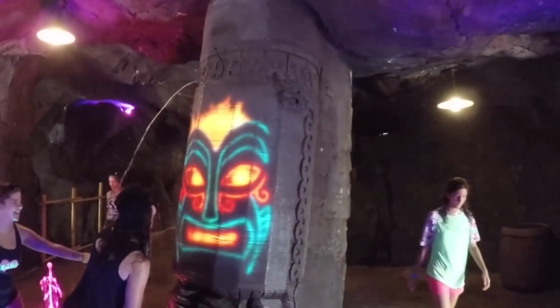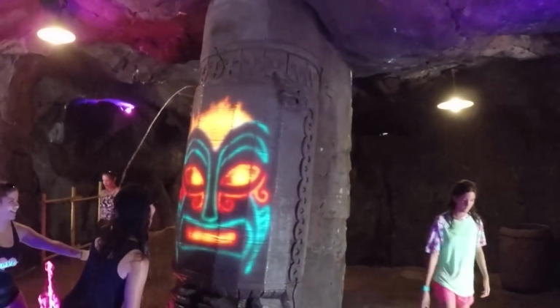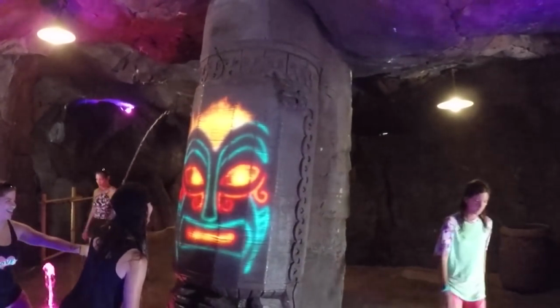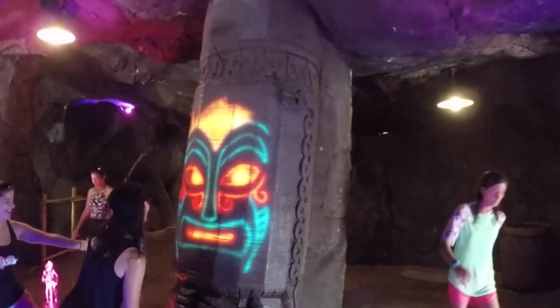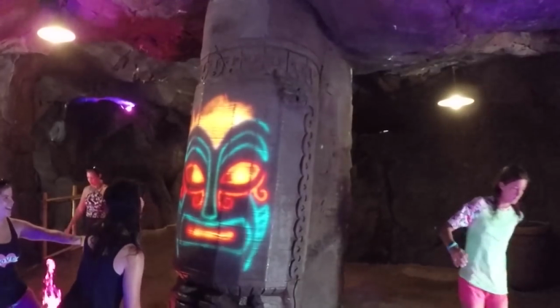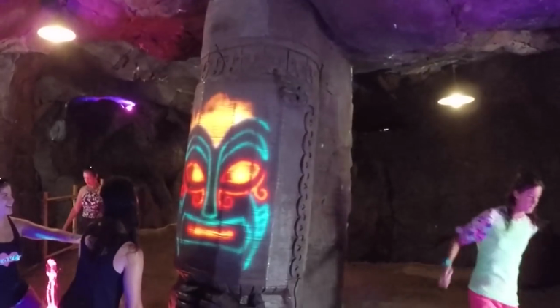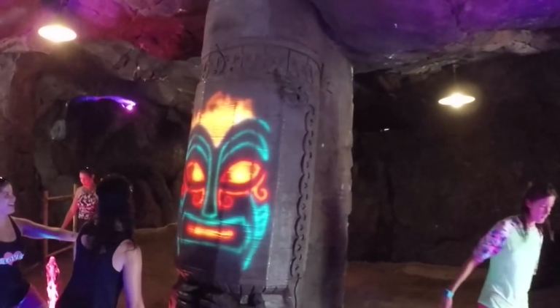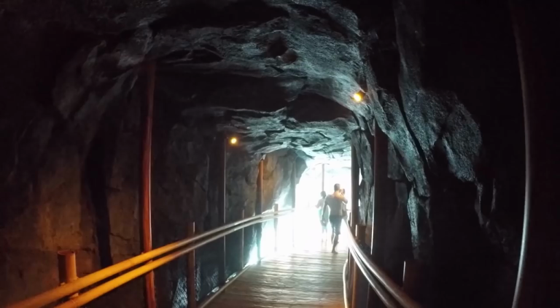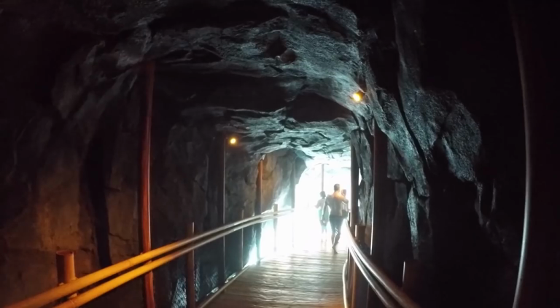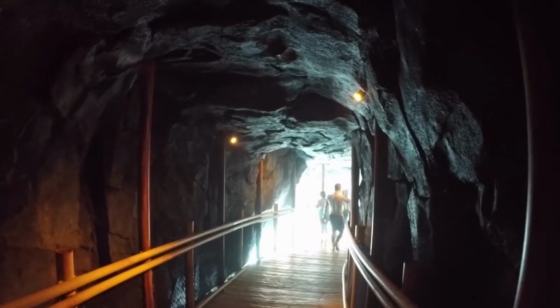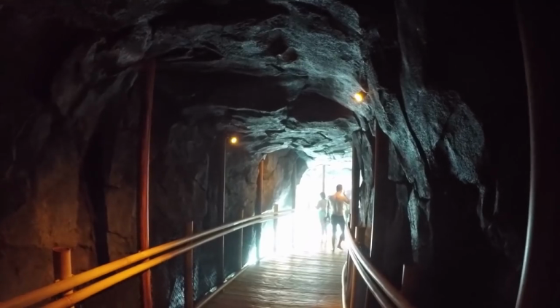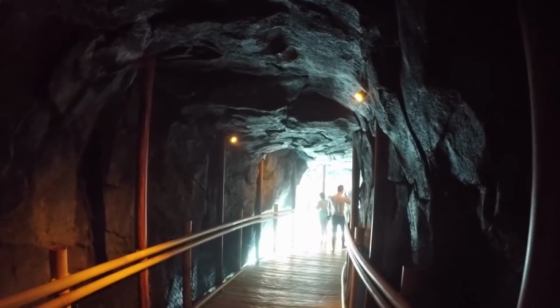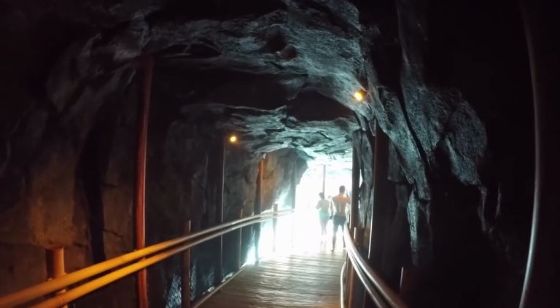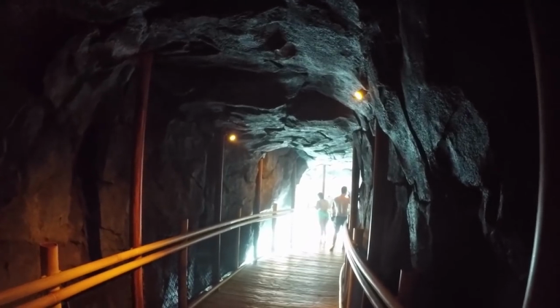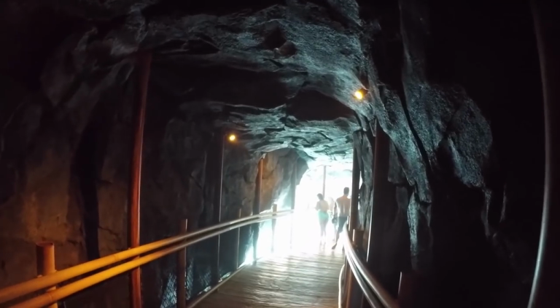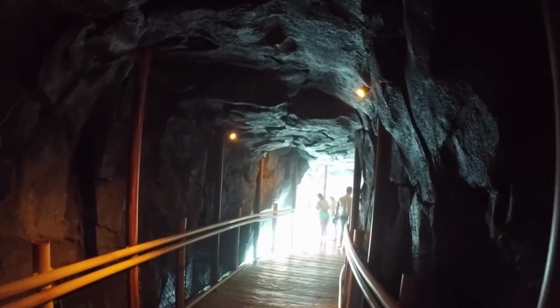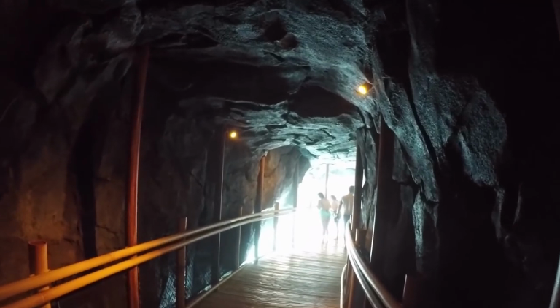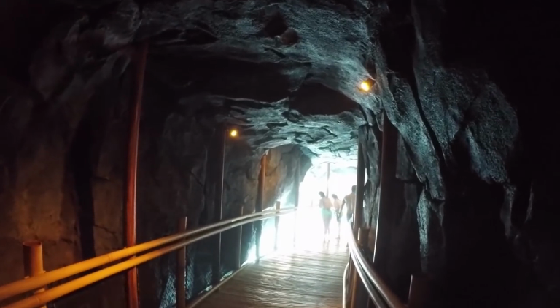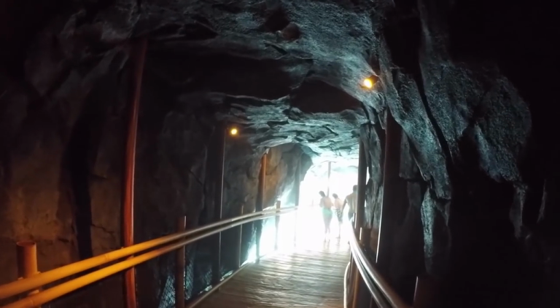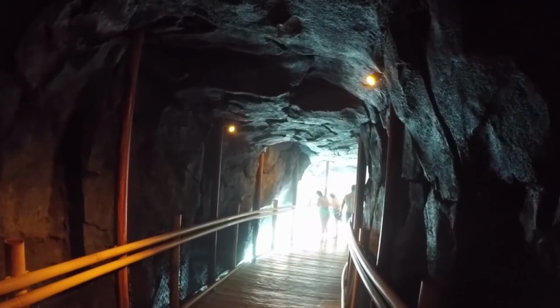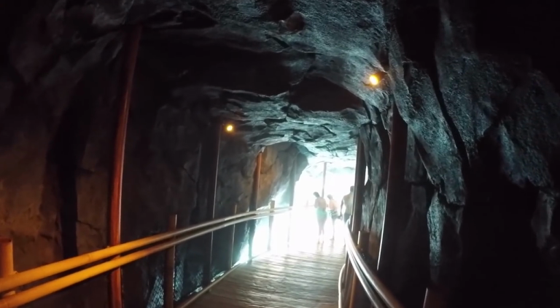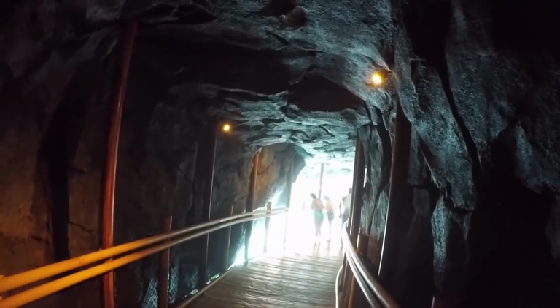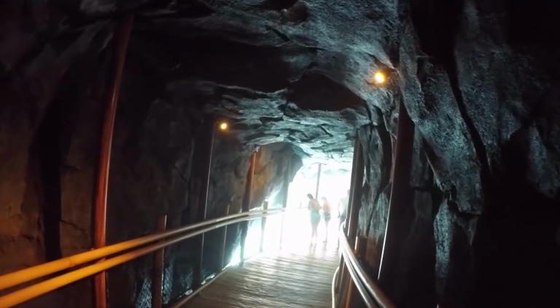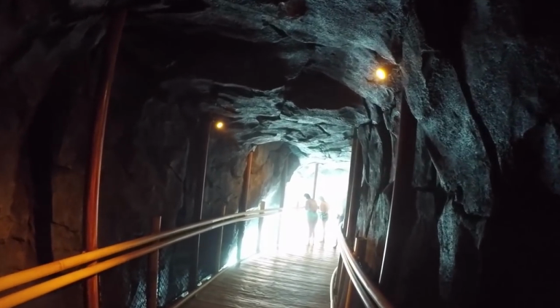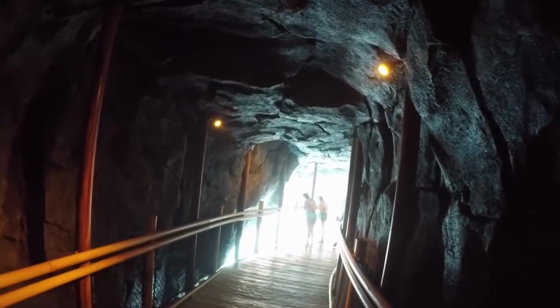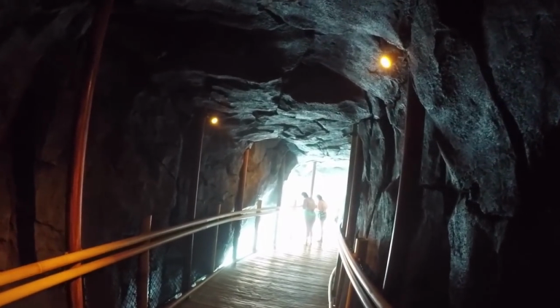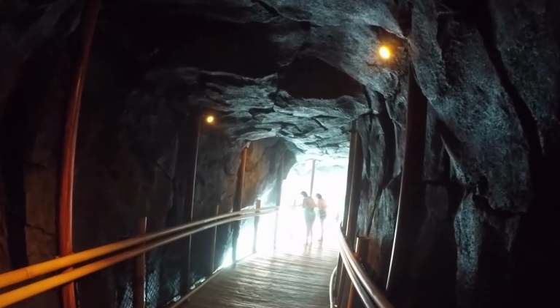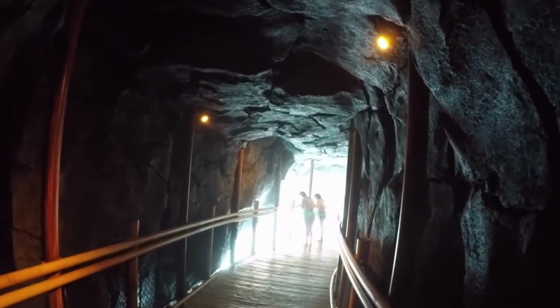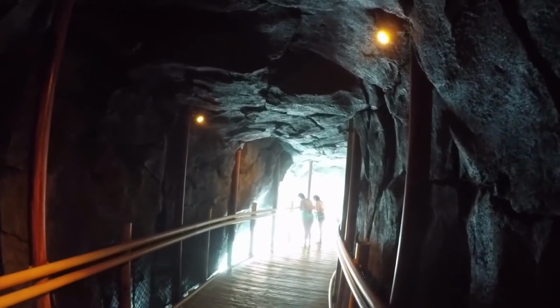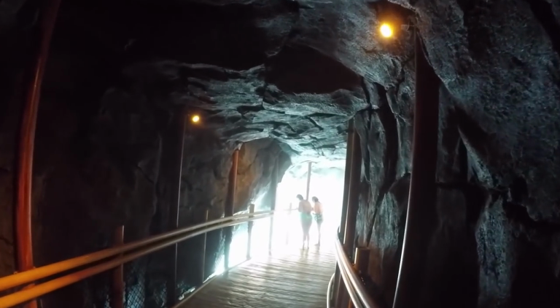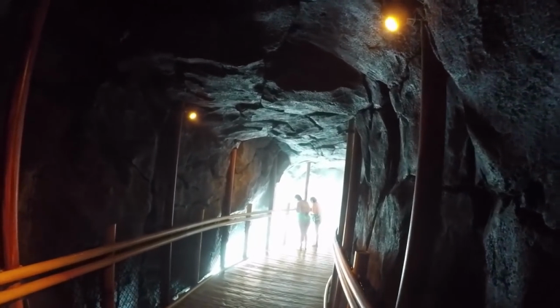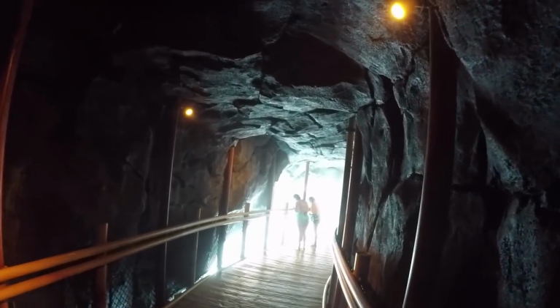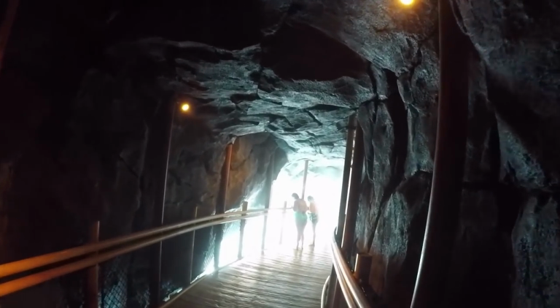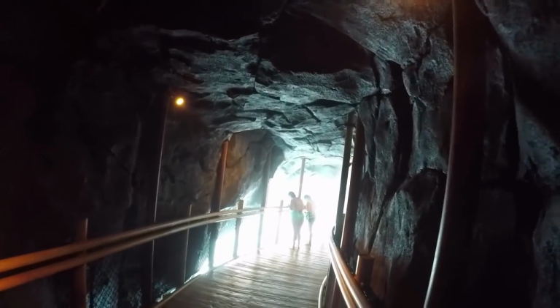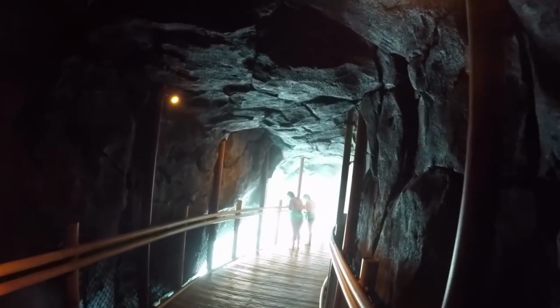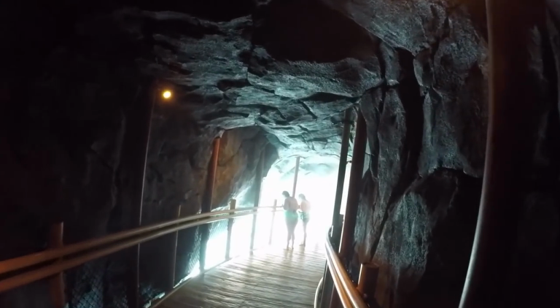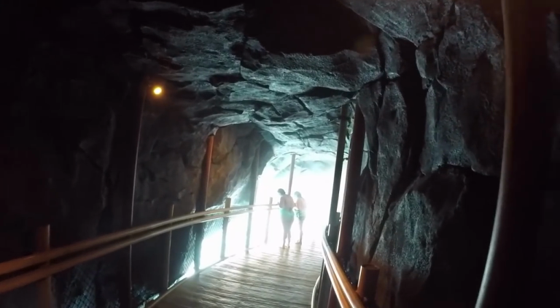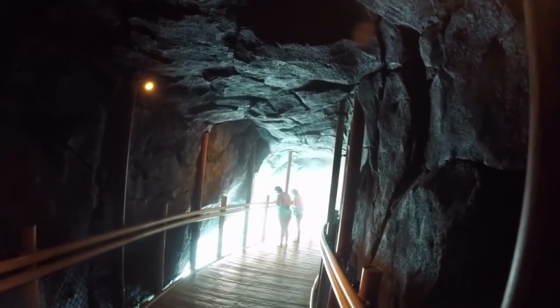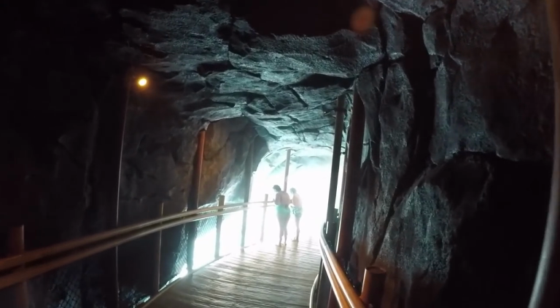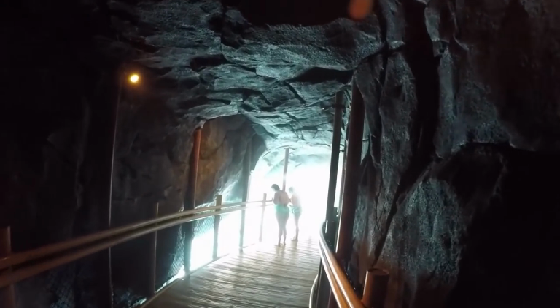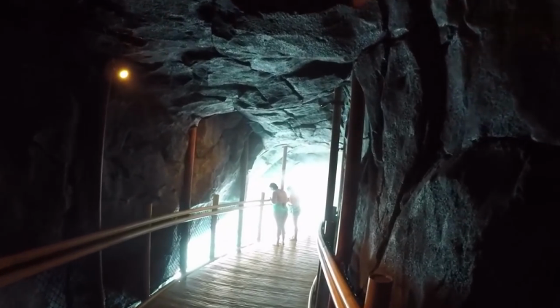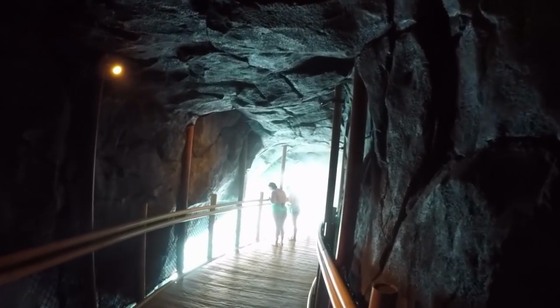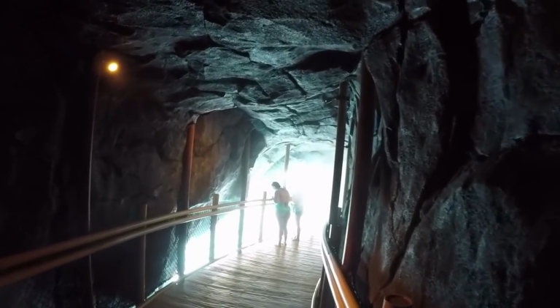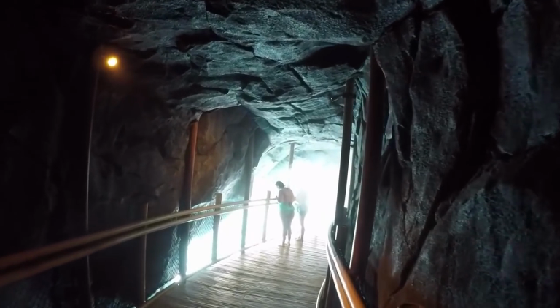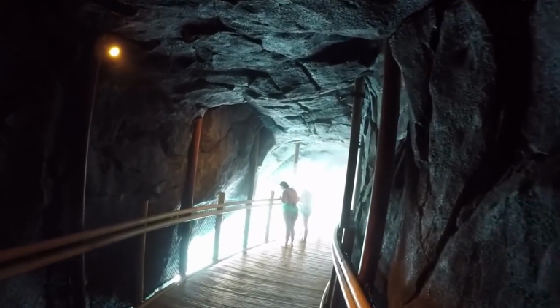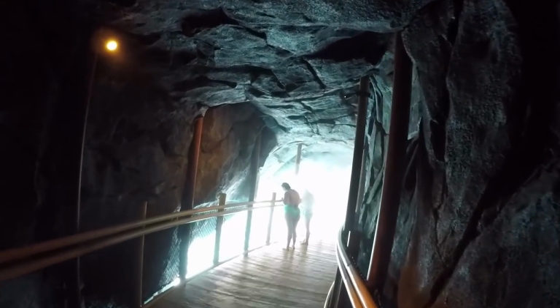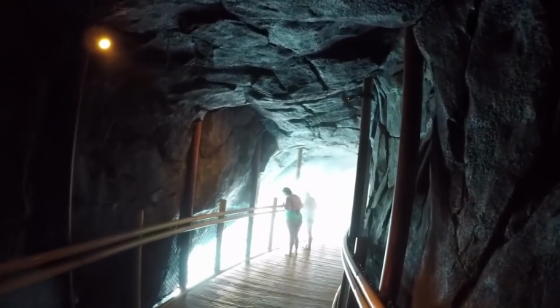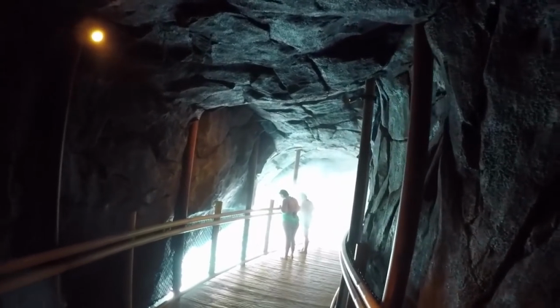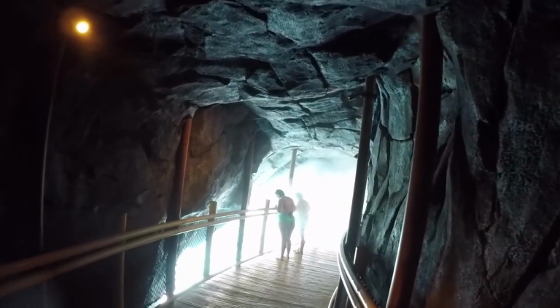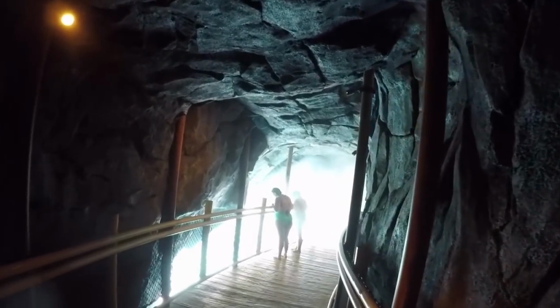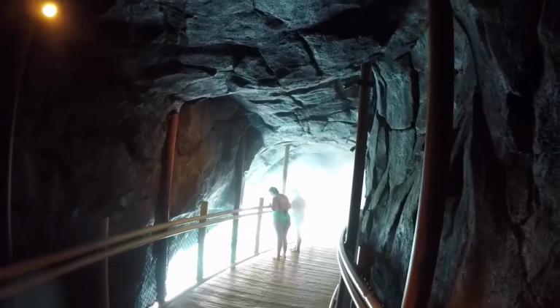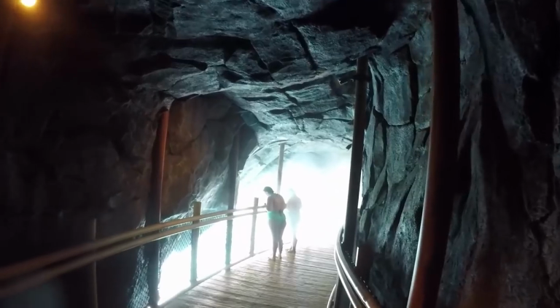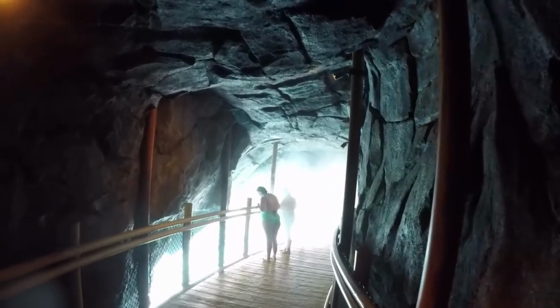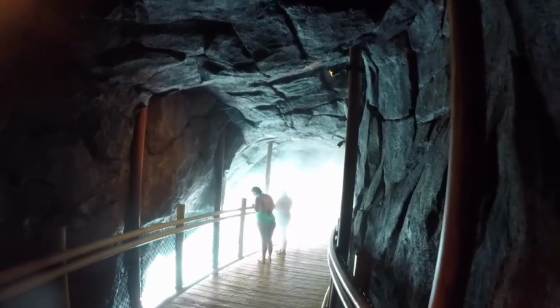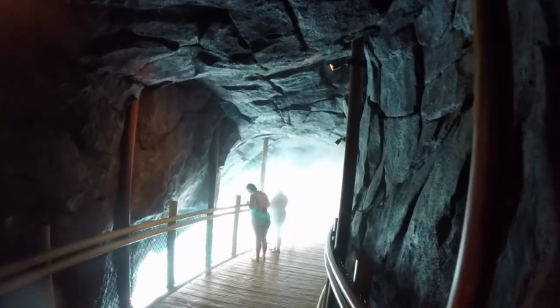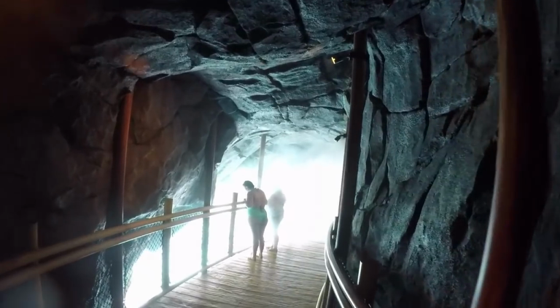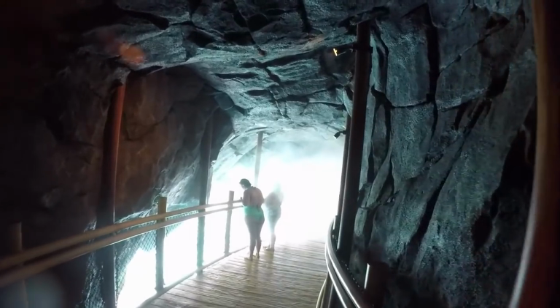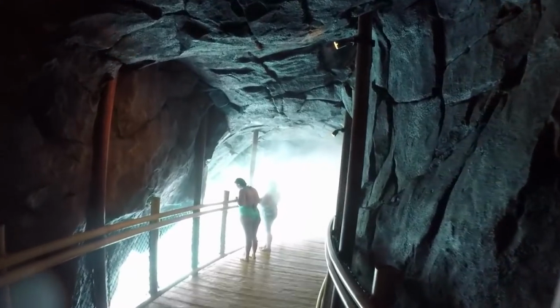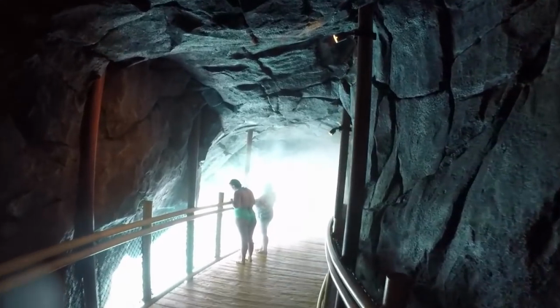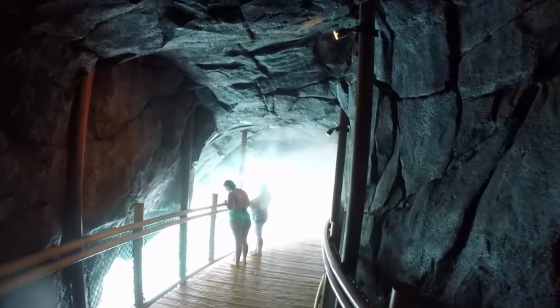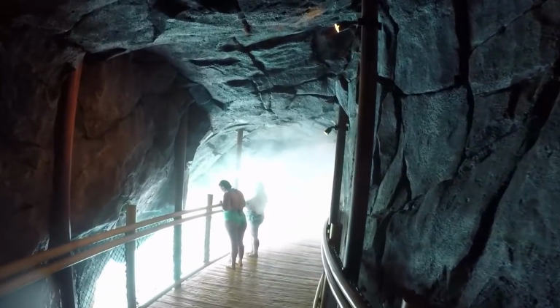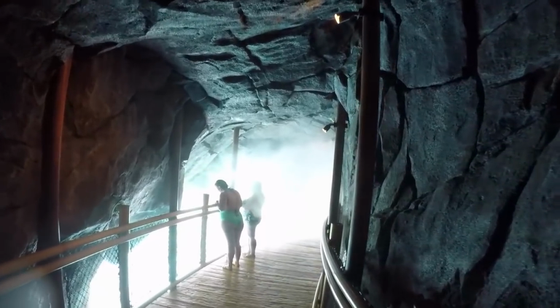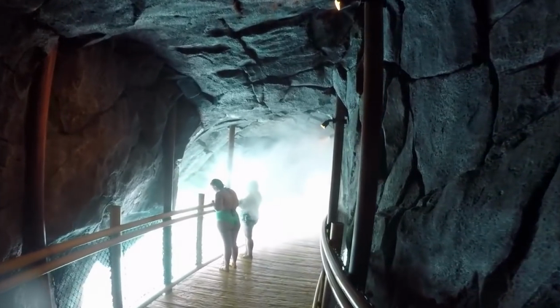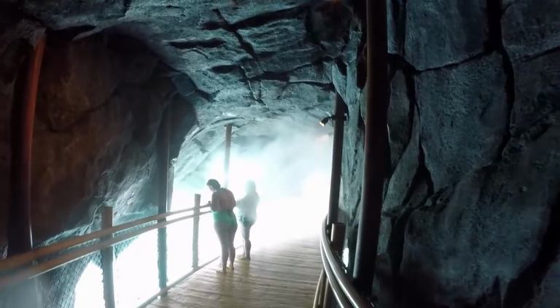Here we go — one of the neatest places at Volcano Bay is underneath the volcano. It's also very loud underneath here.